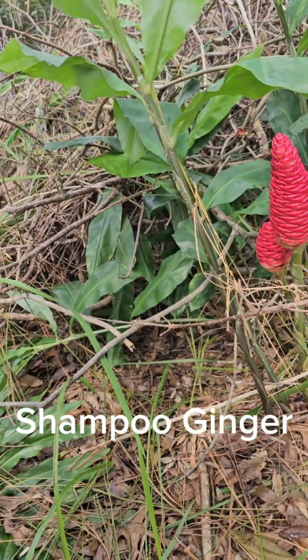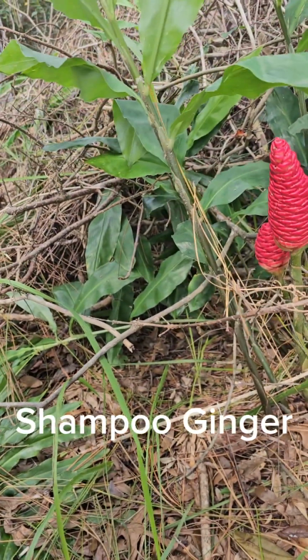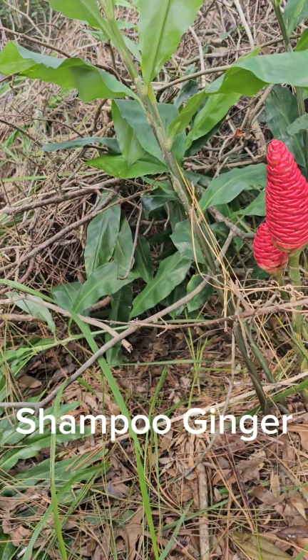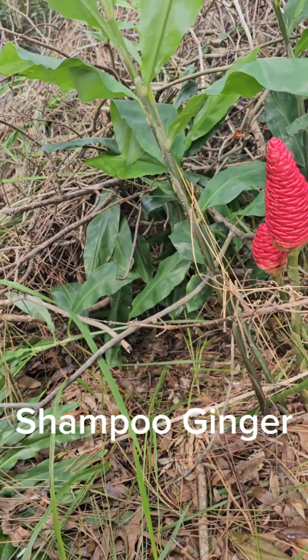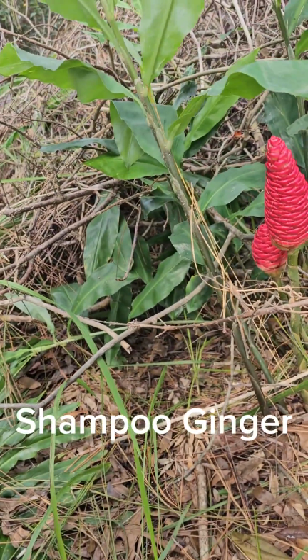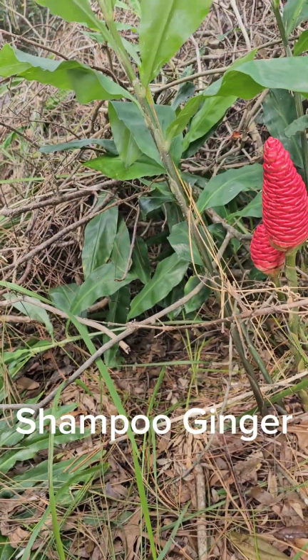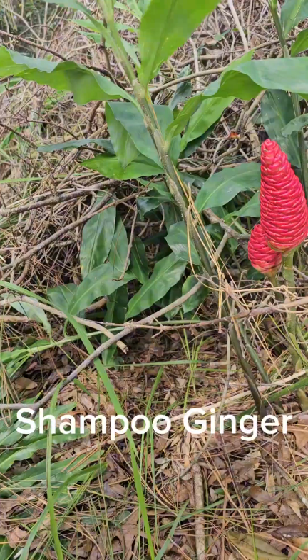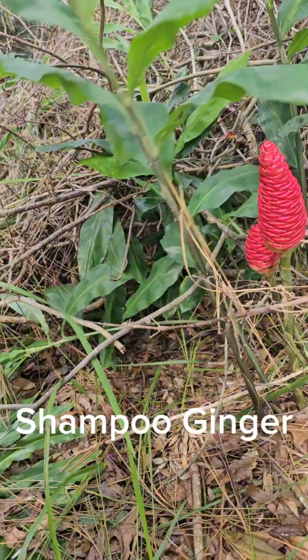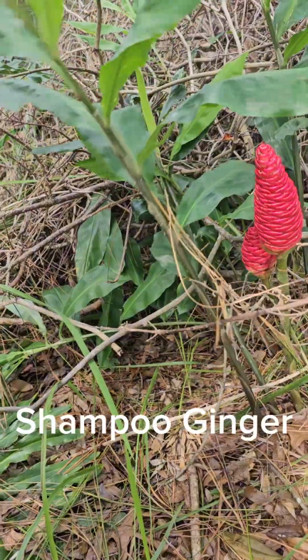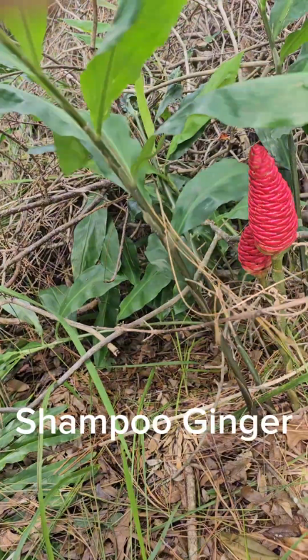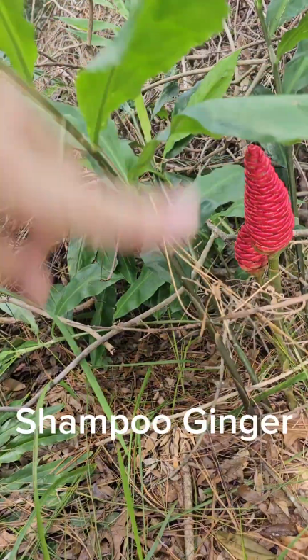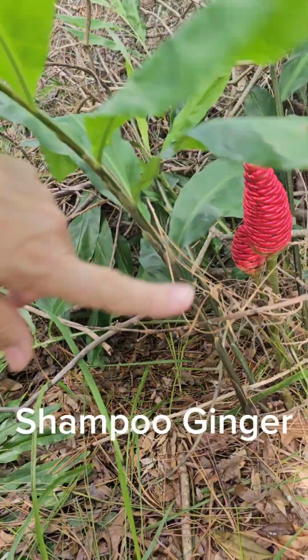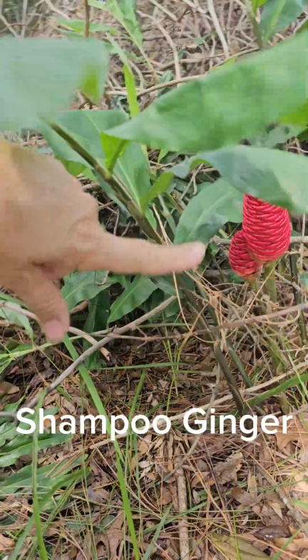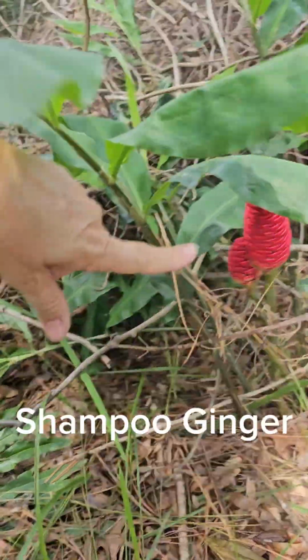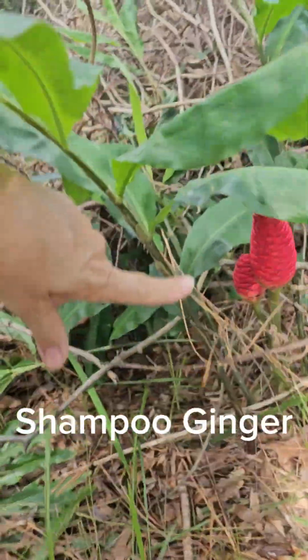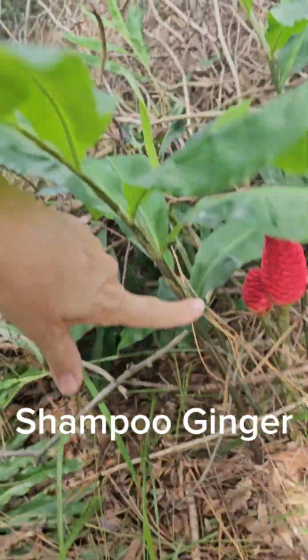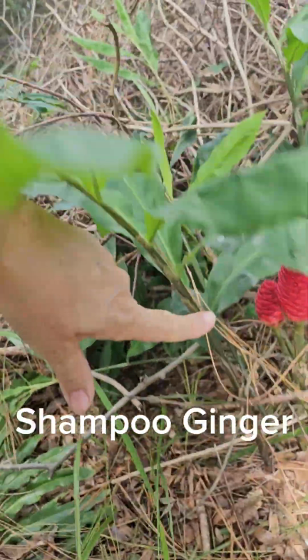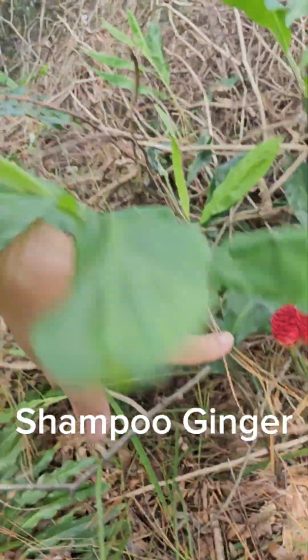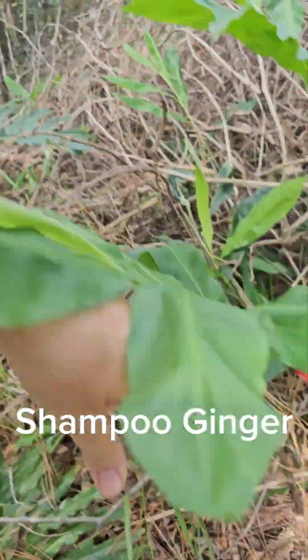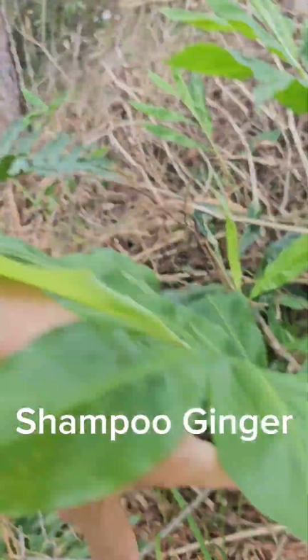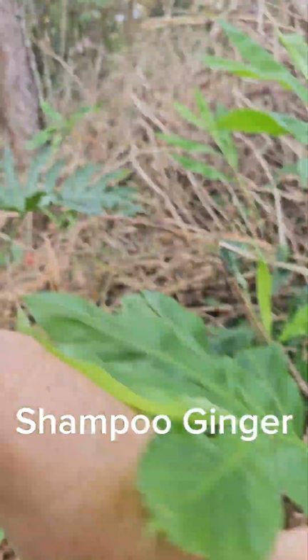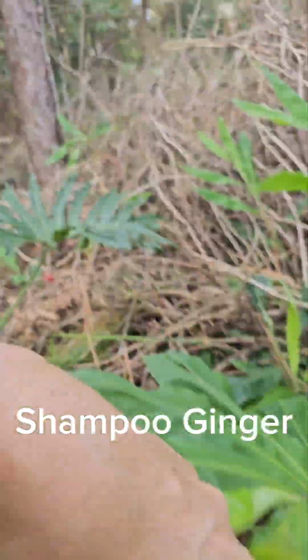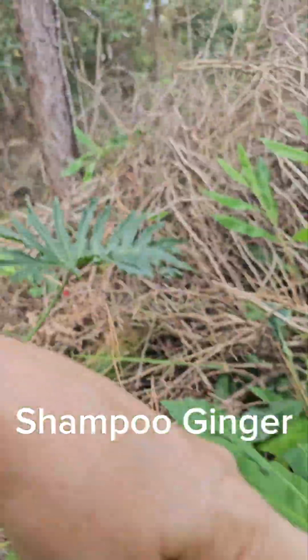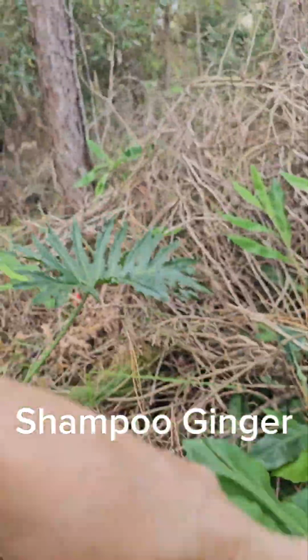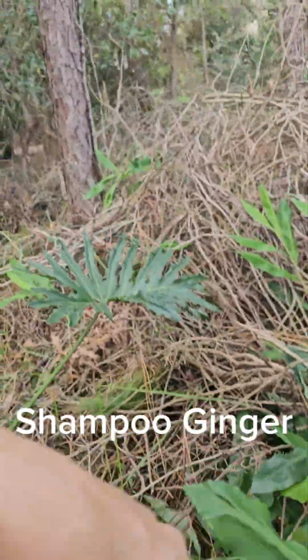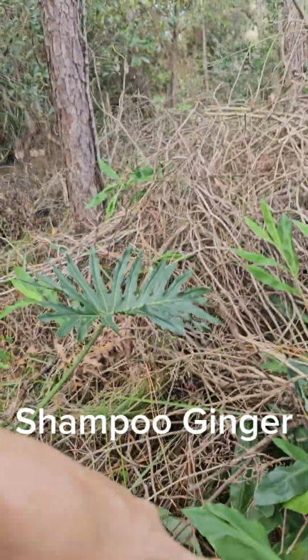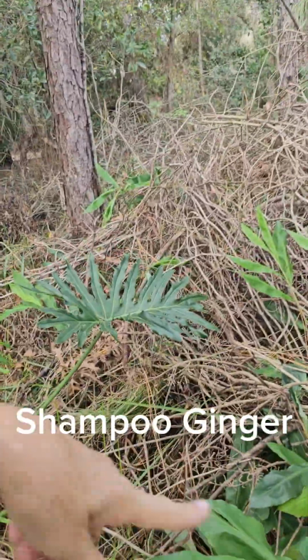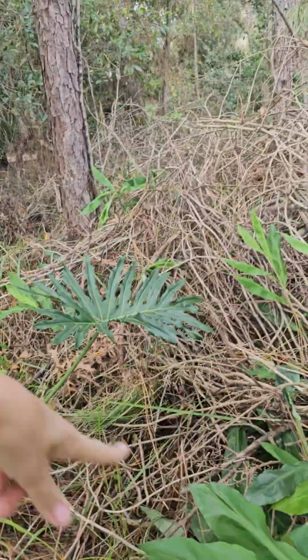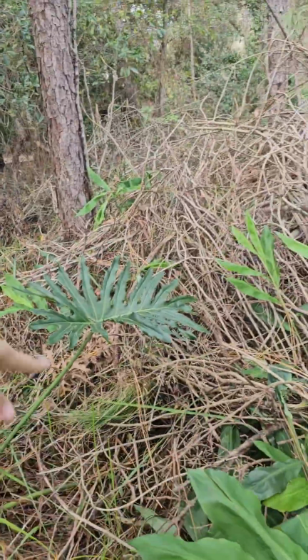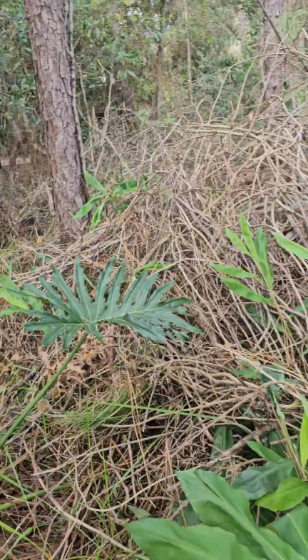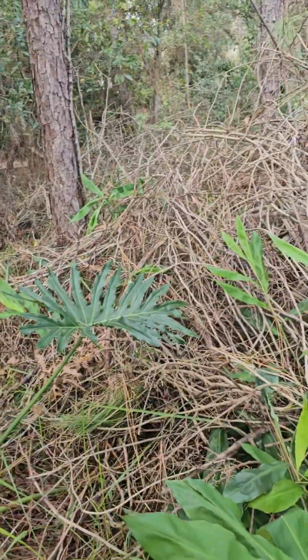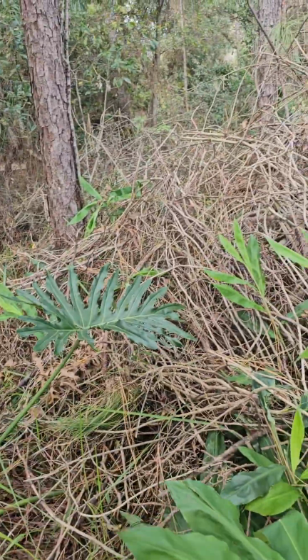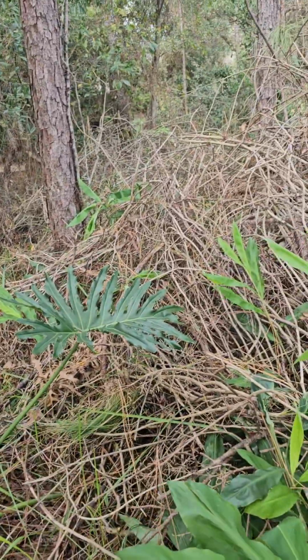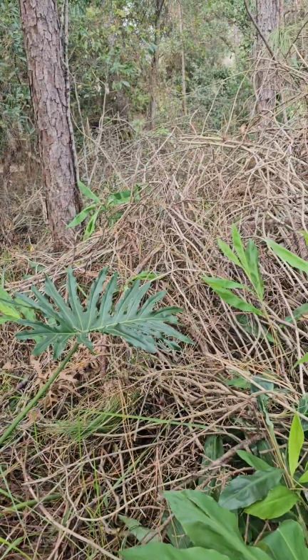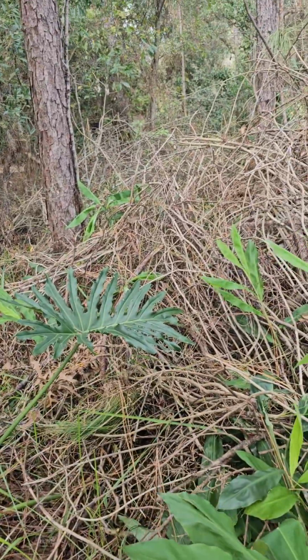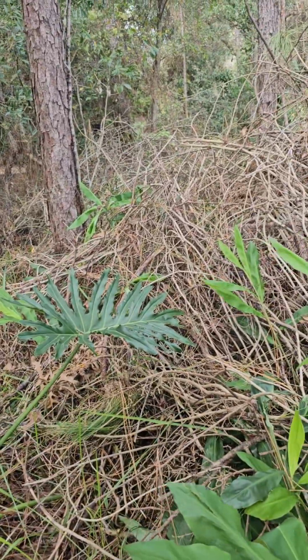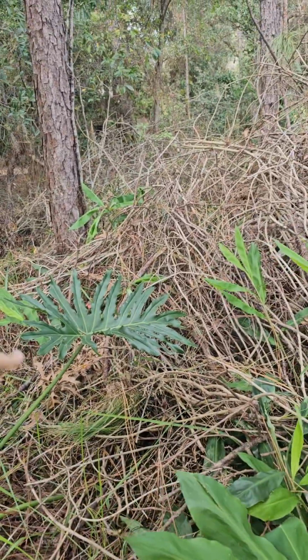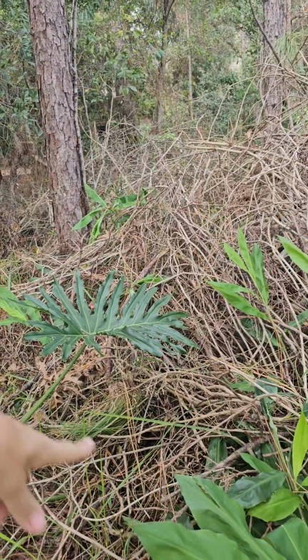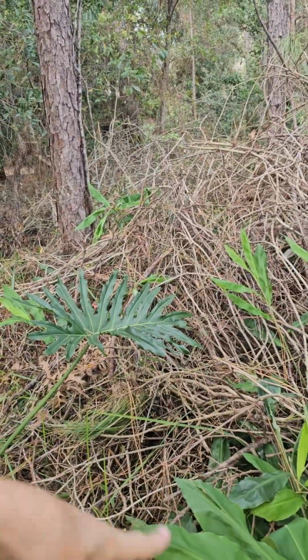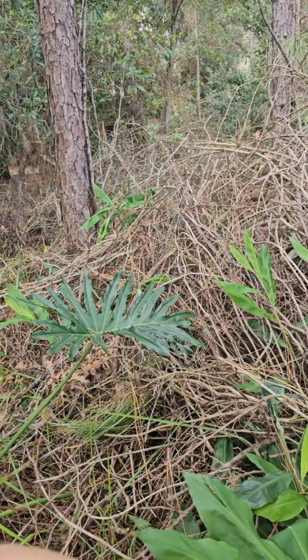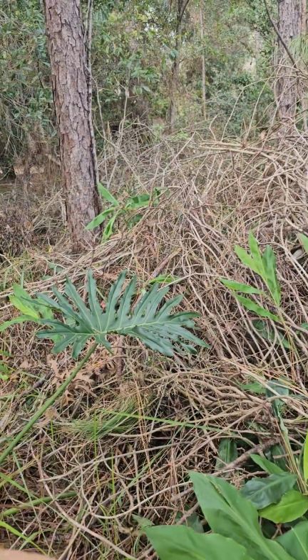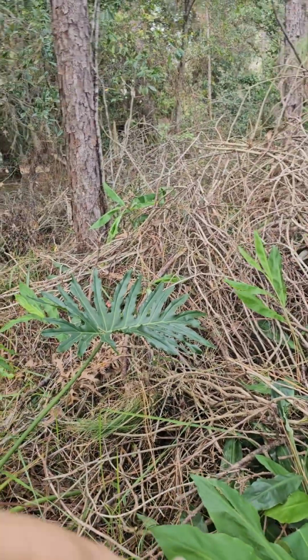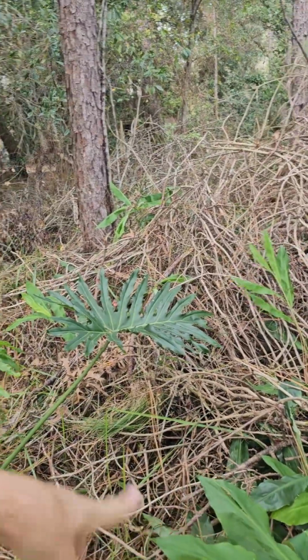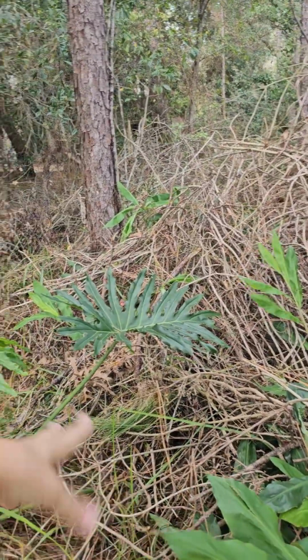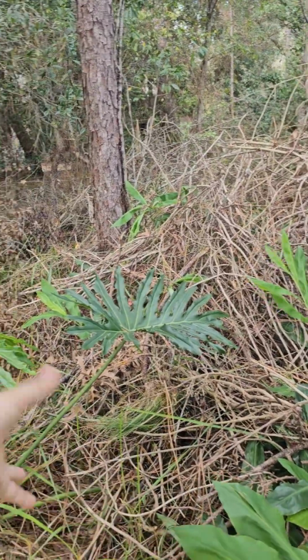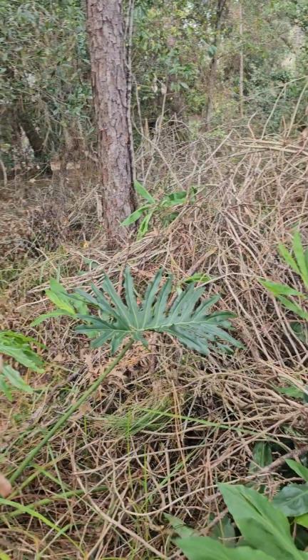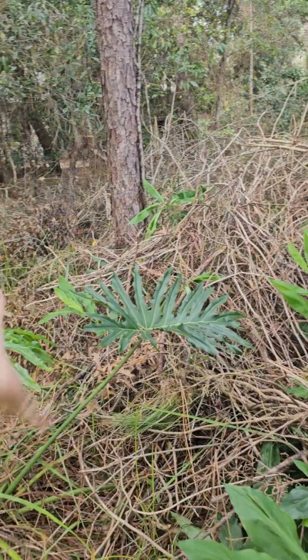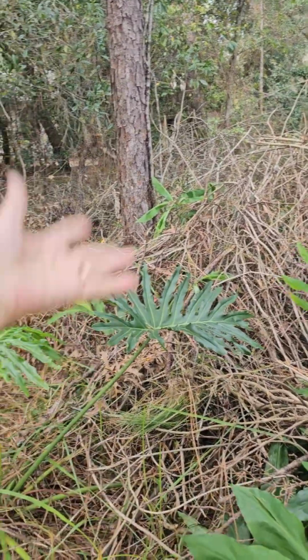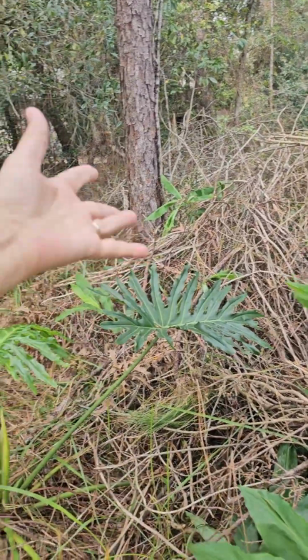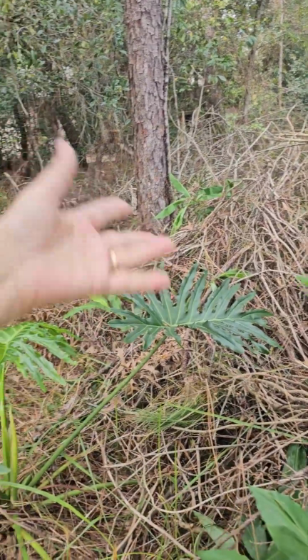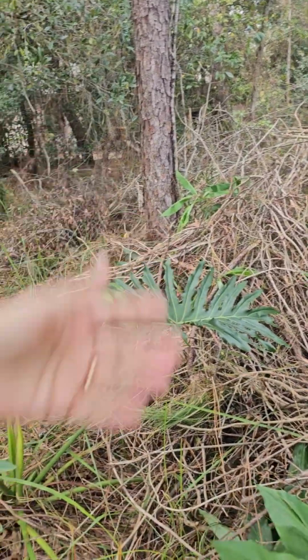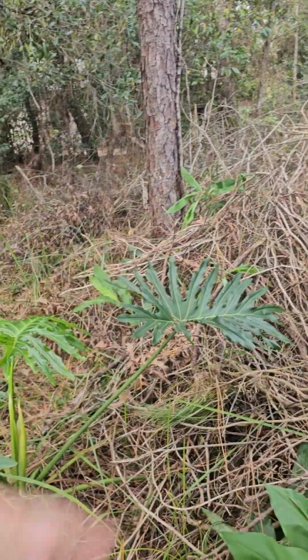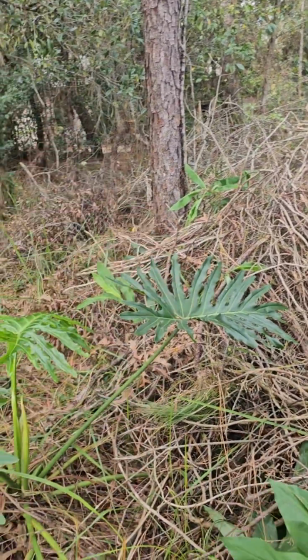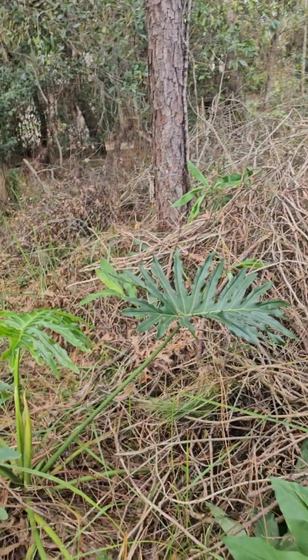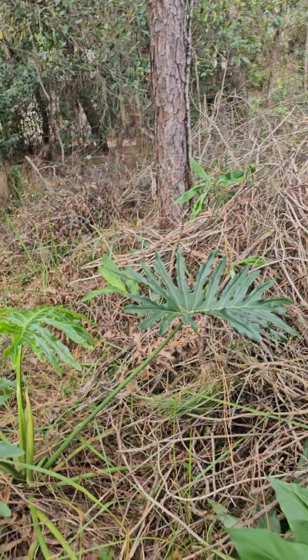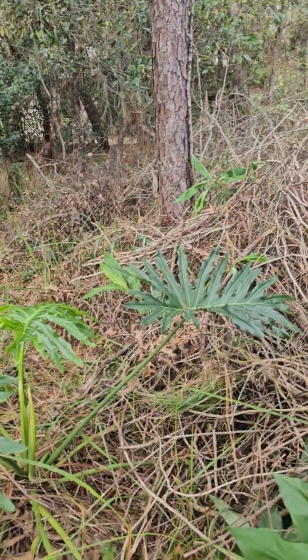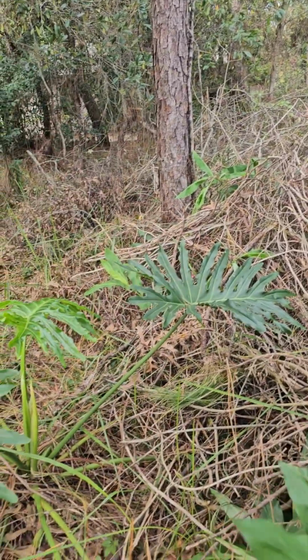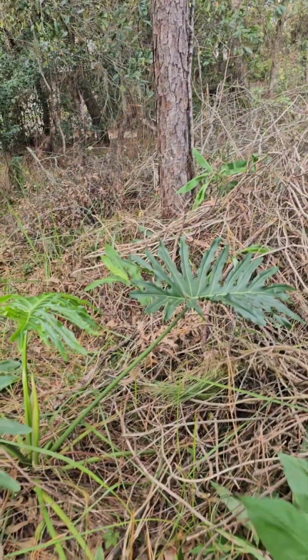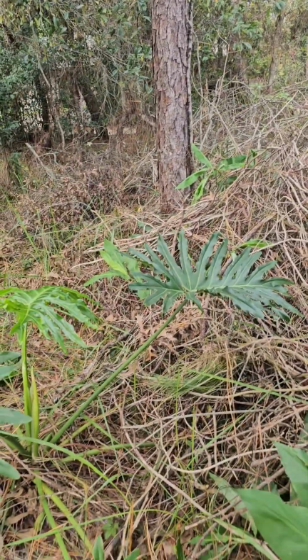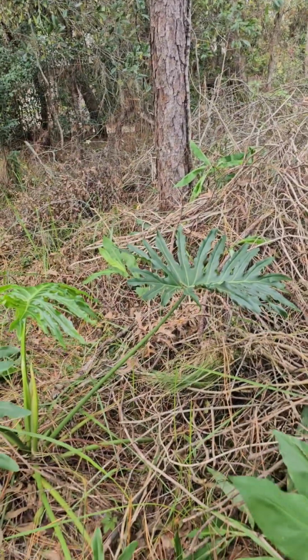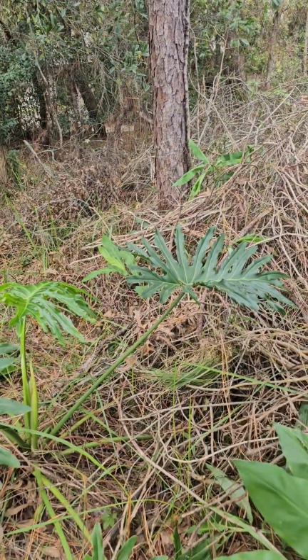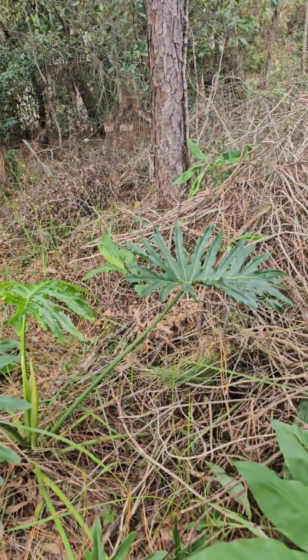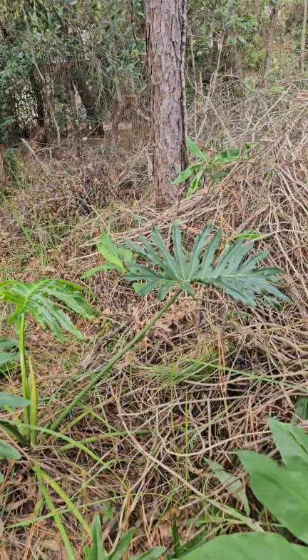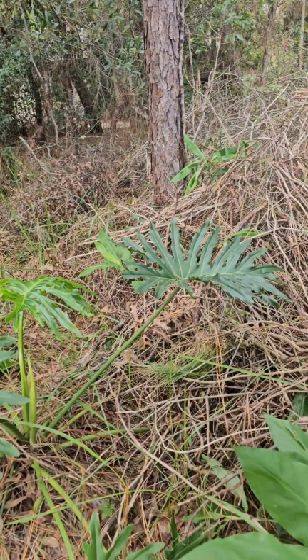I've got a whole row of it. It was between two trees, so I need to move all this brush off that shampoo ginger.